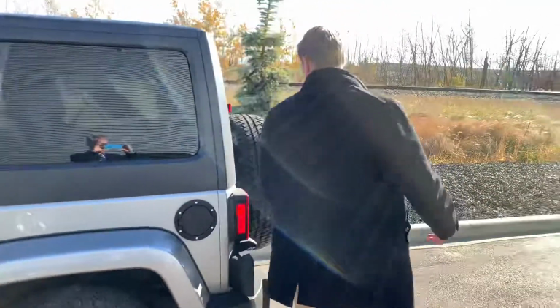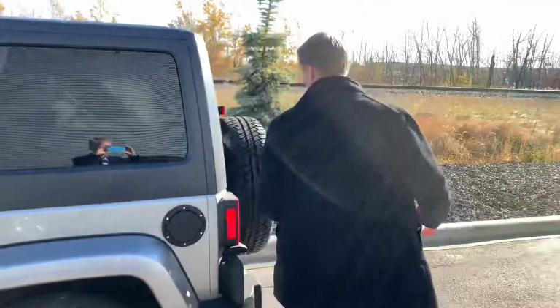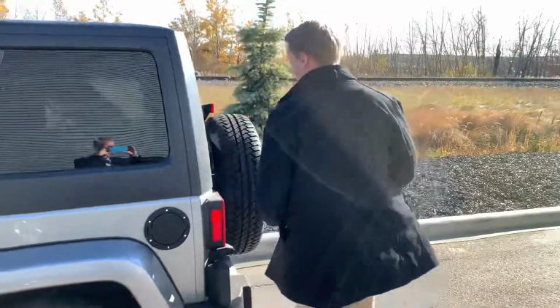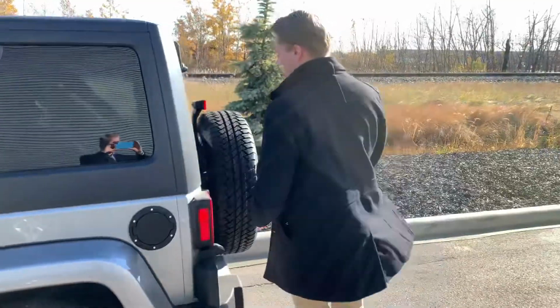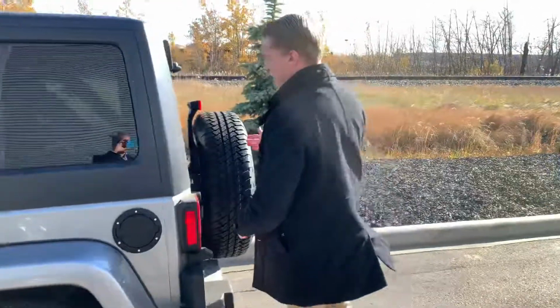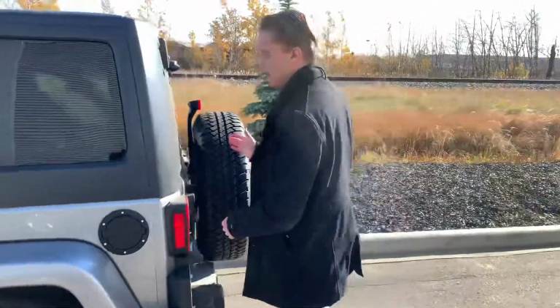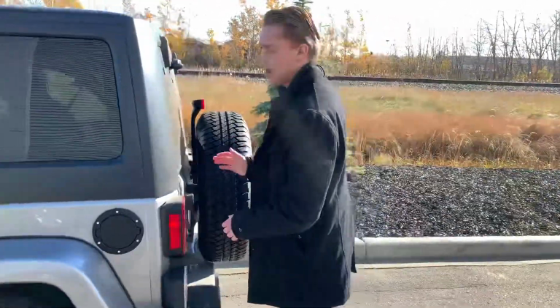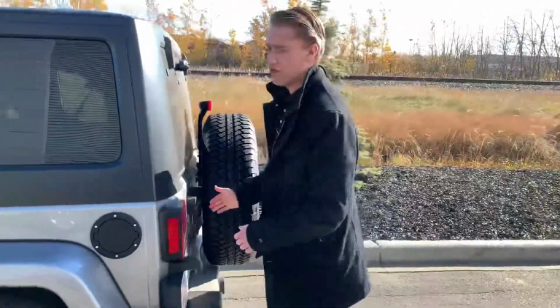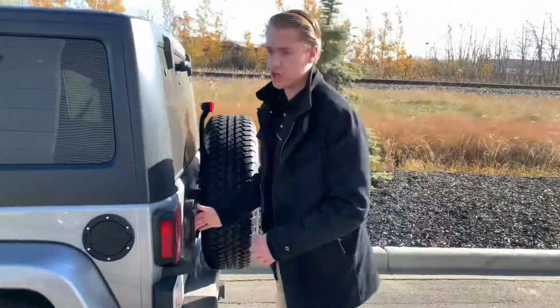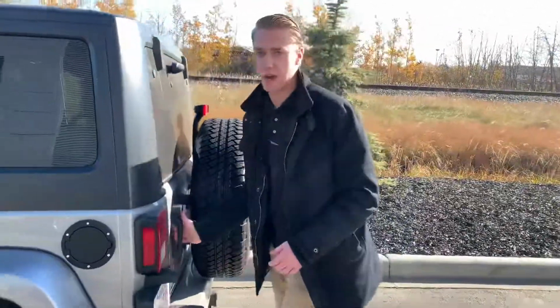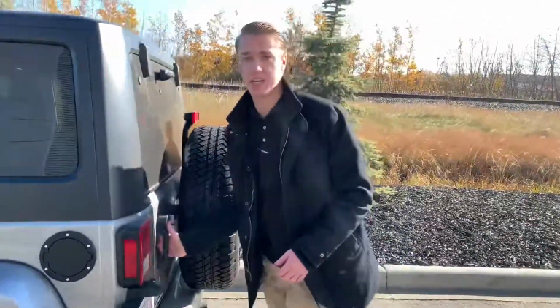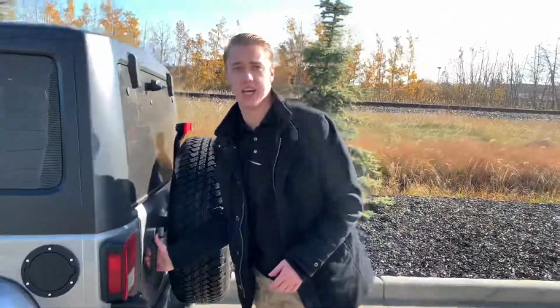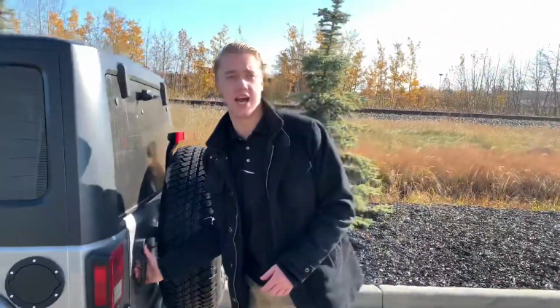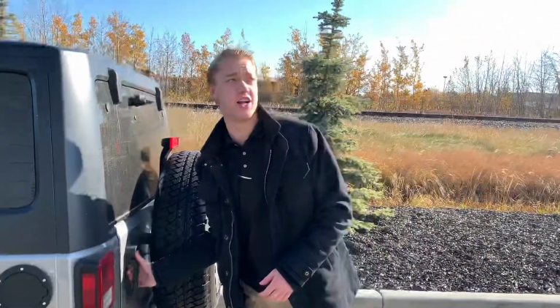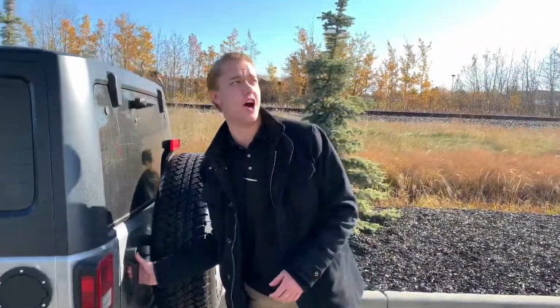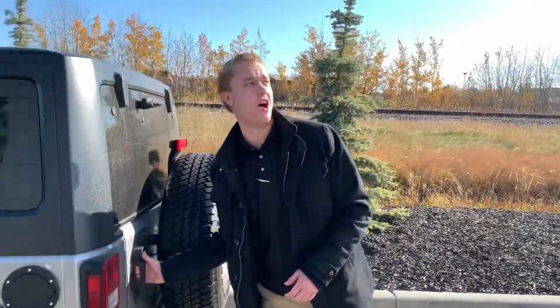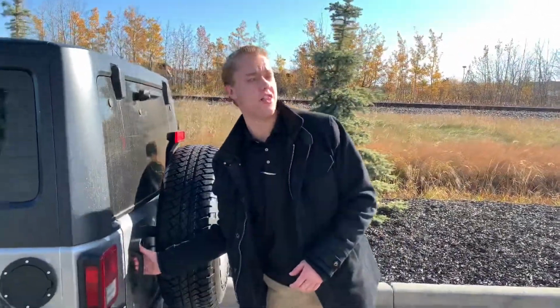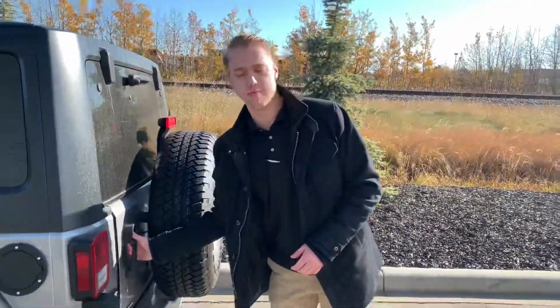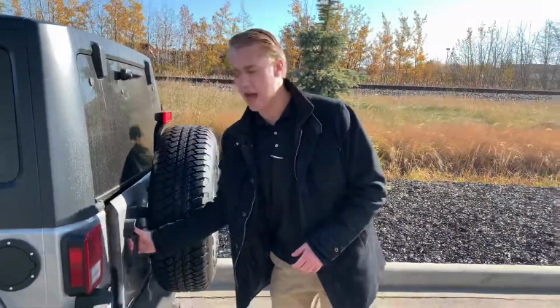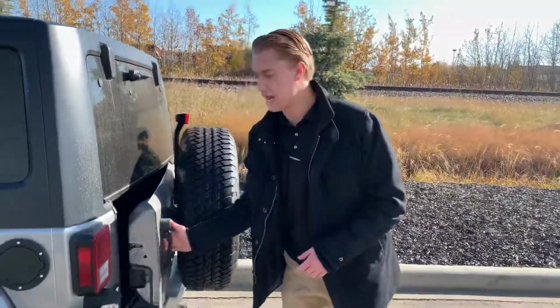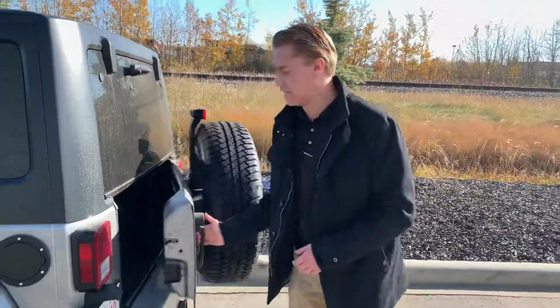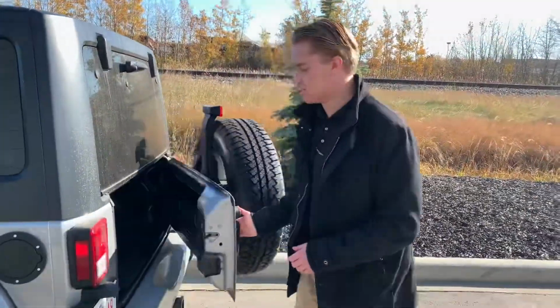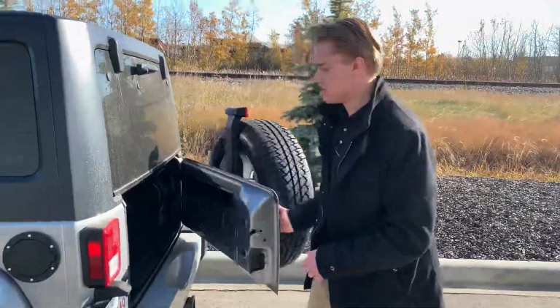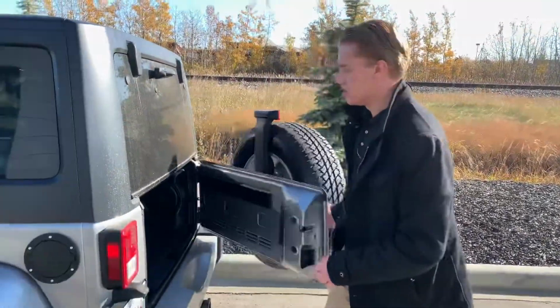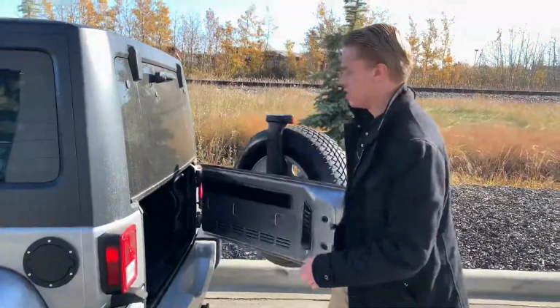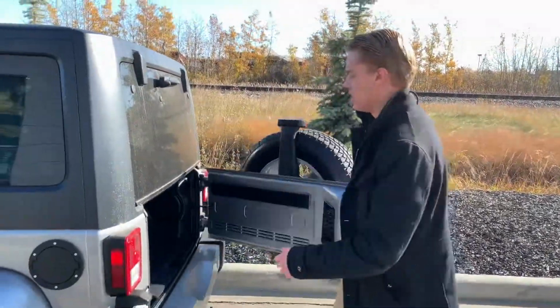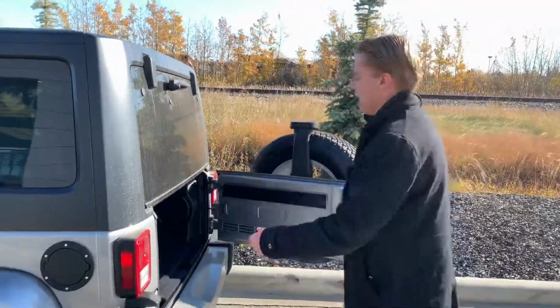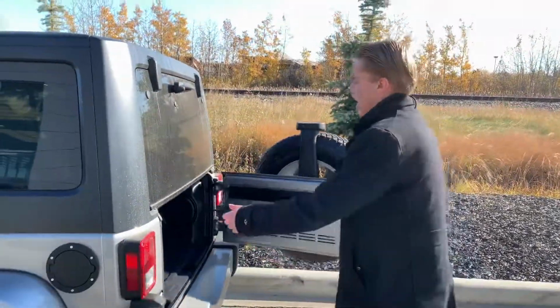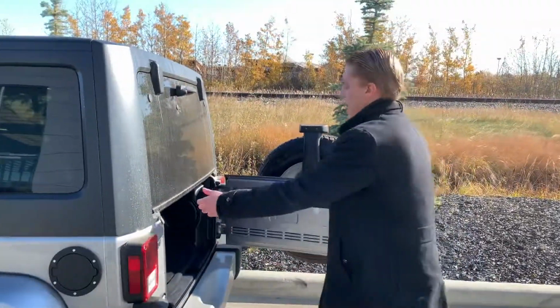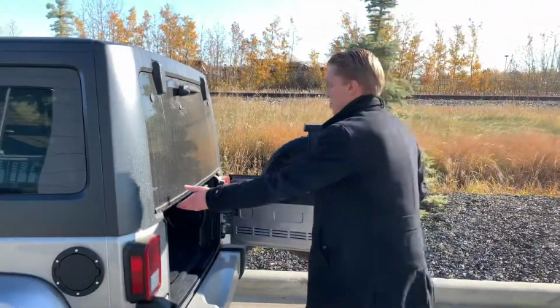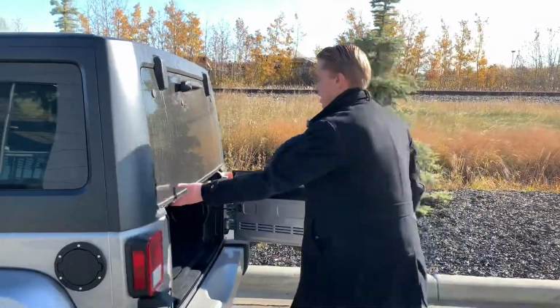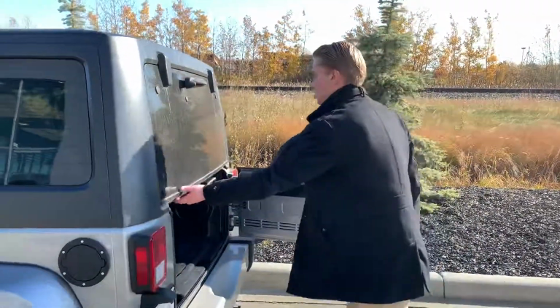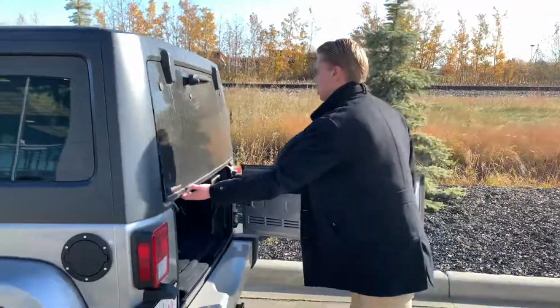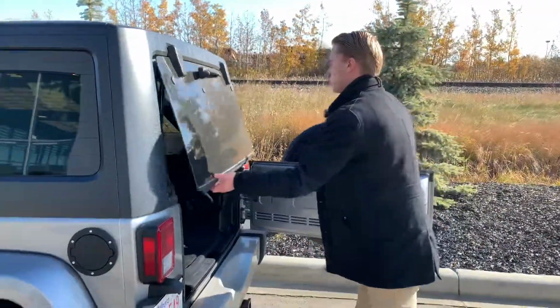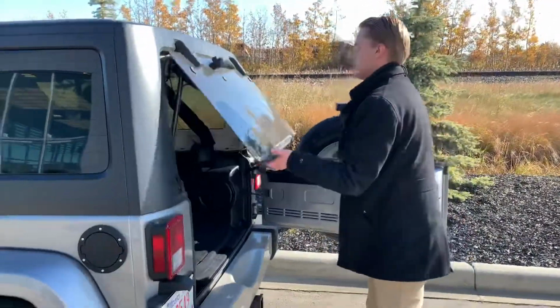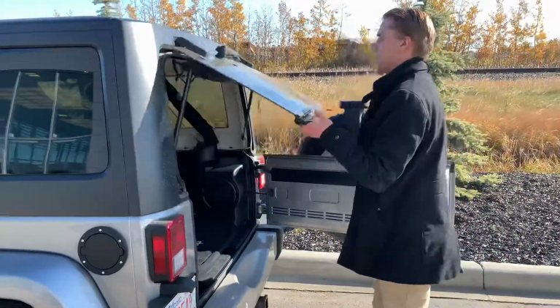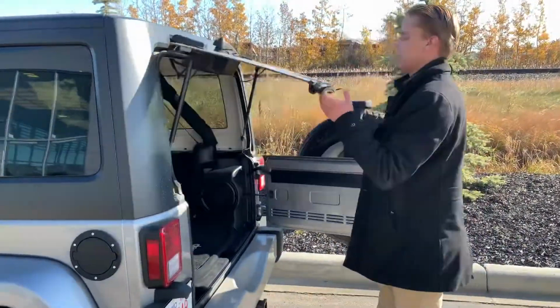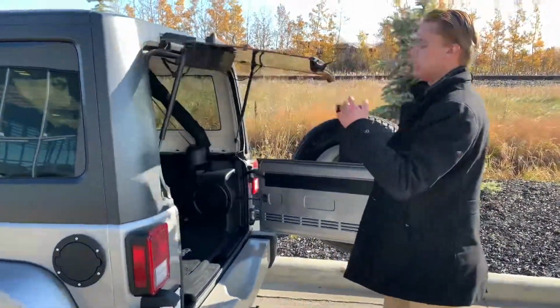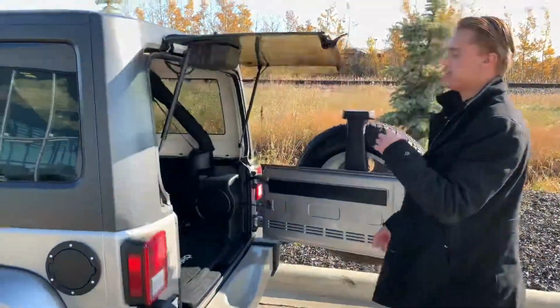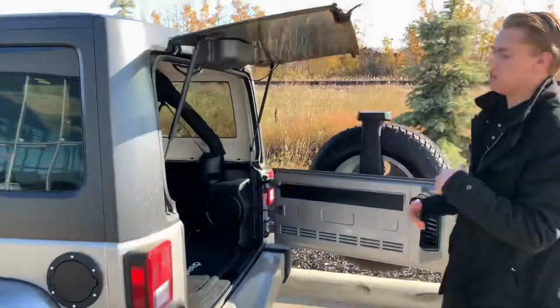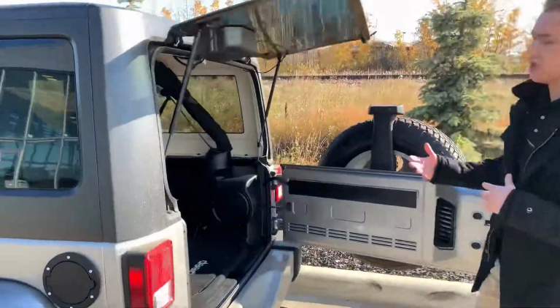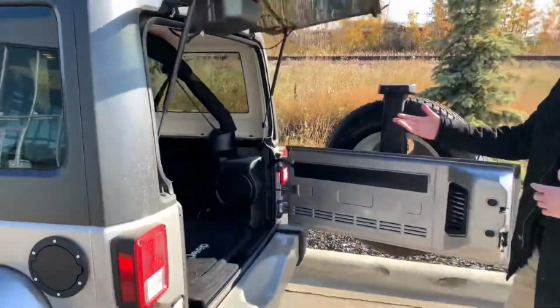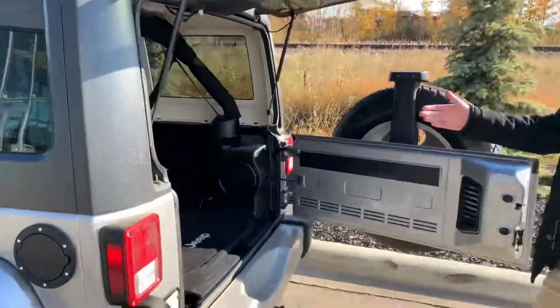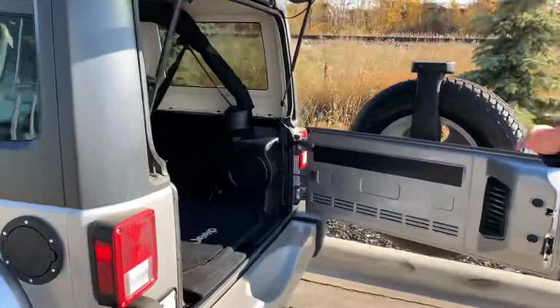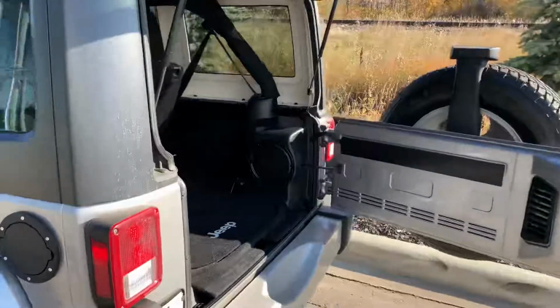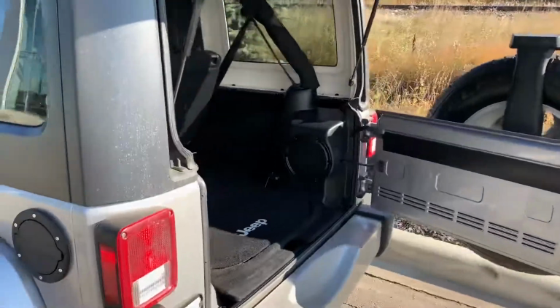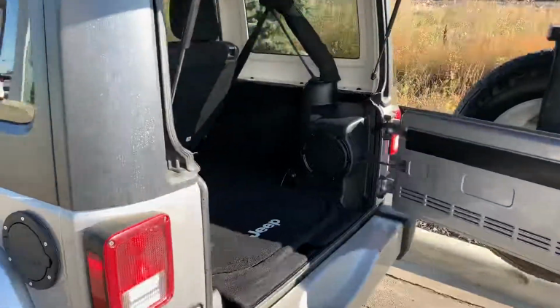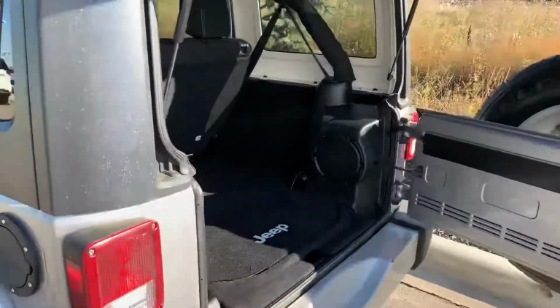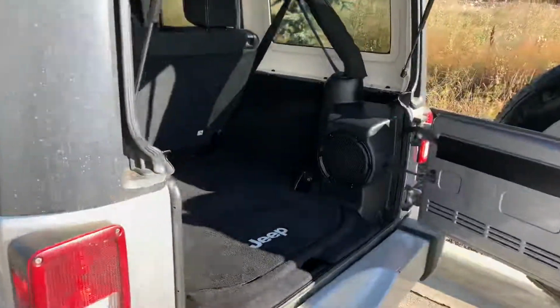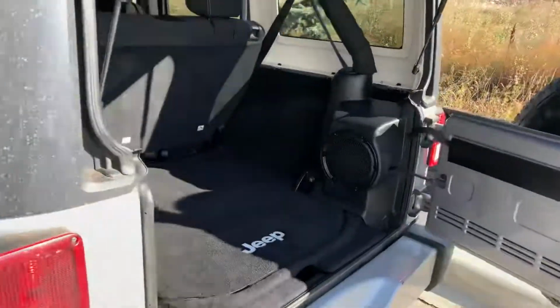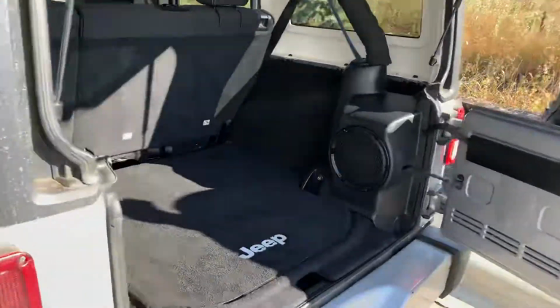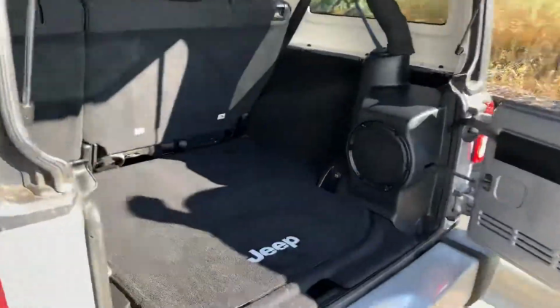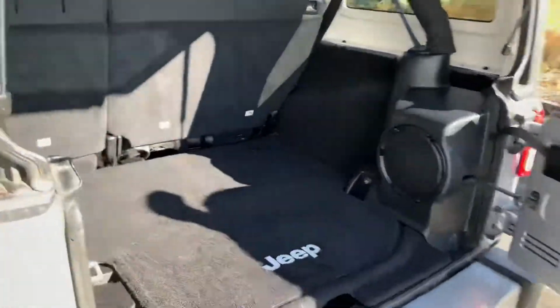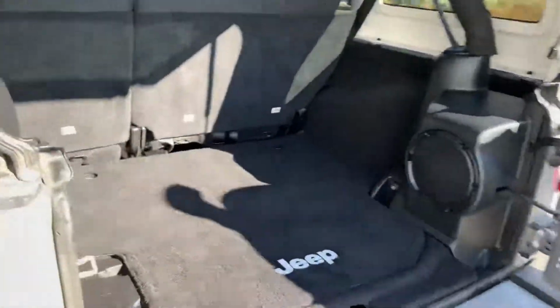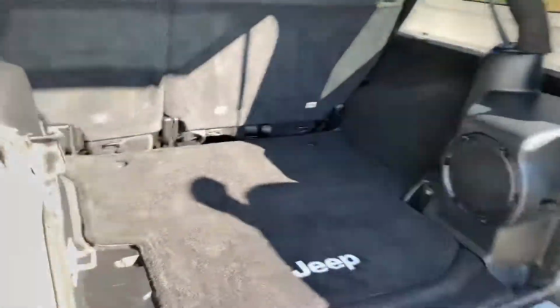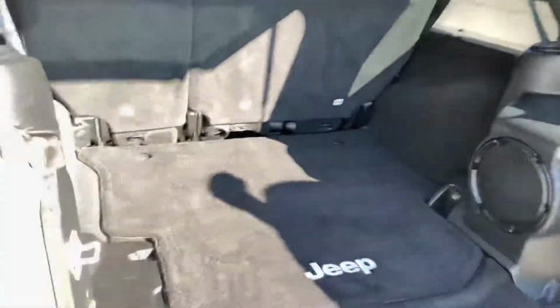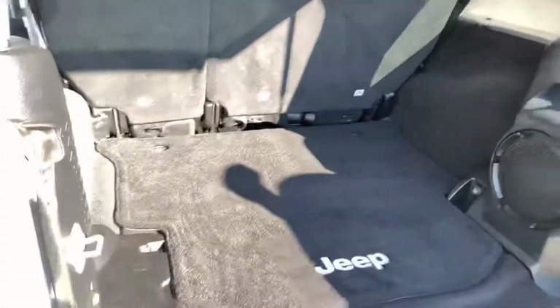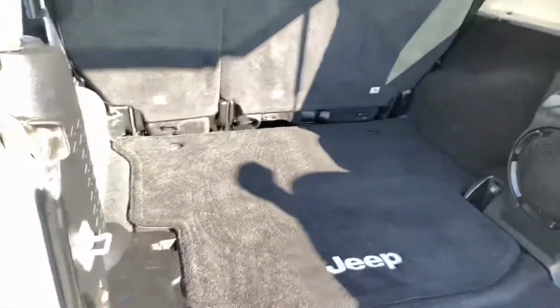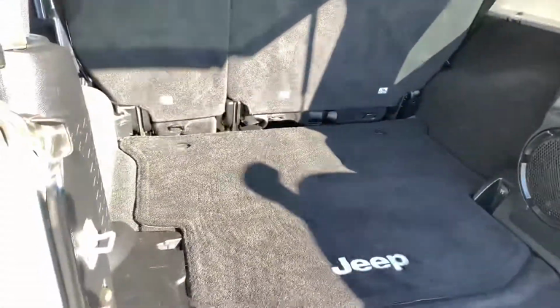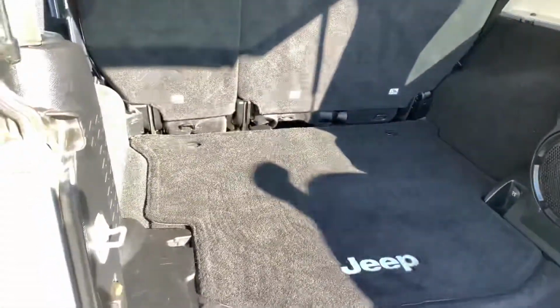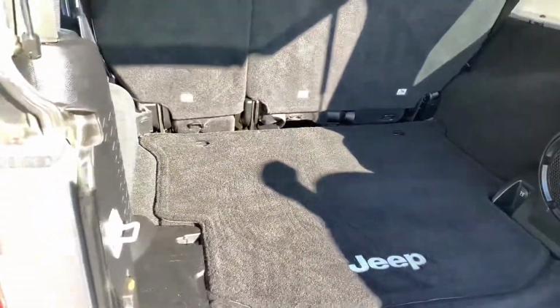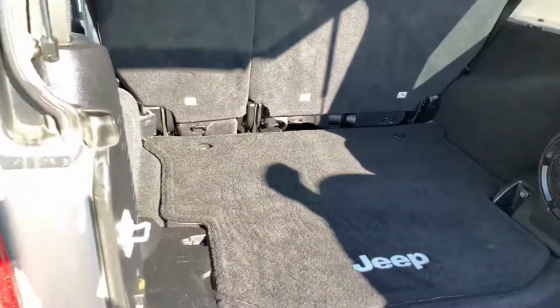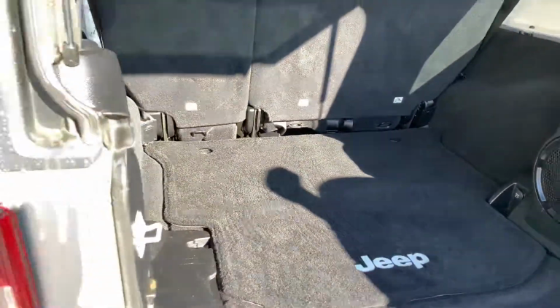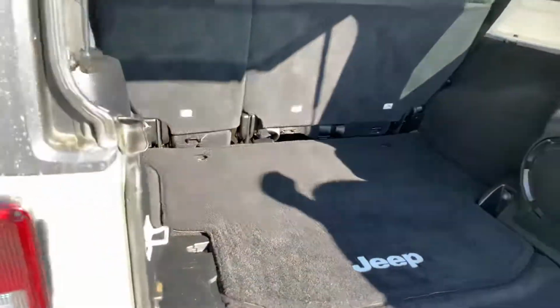You're going to have your spare tire on the back here, and then just quick and easy, you've got tons of cargo space in here with the factory setup.